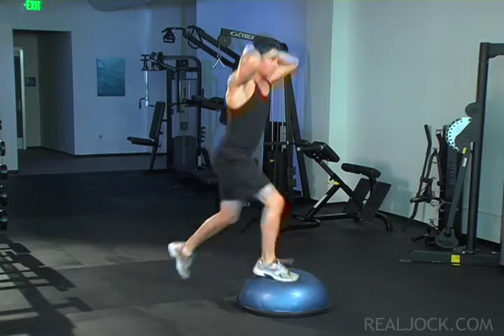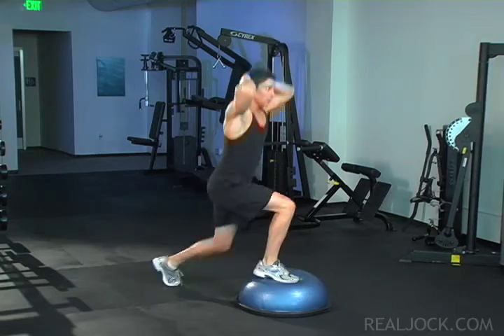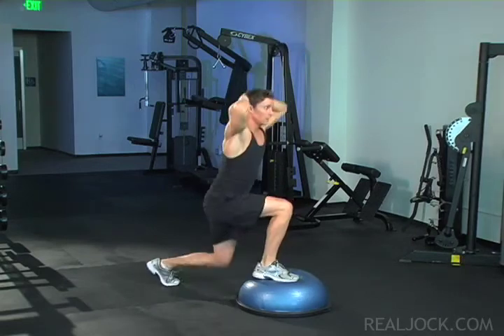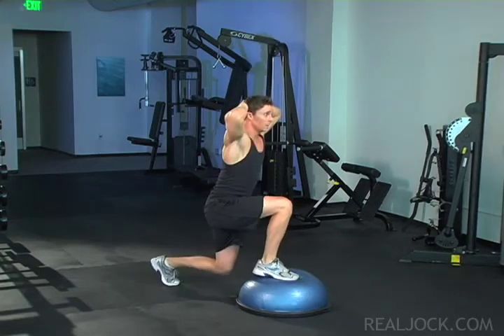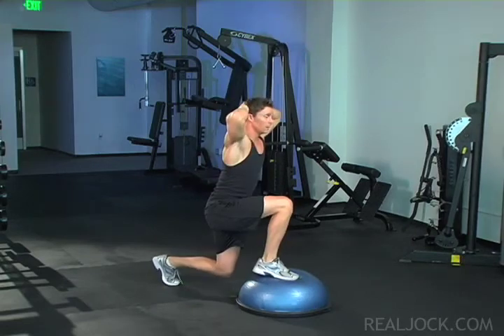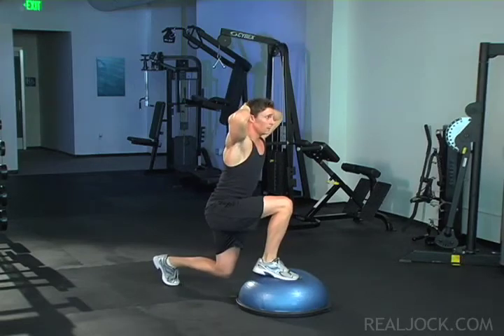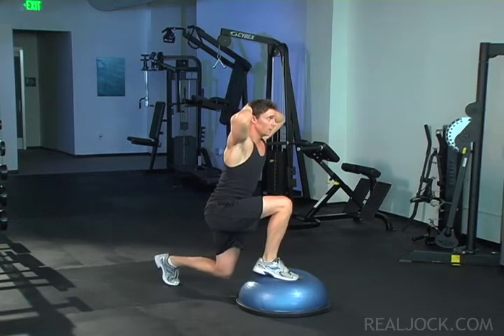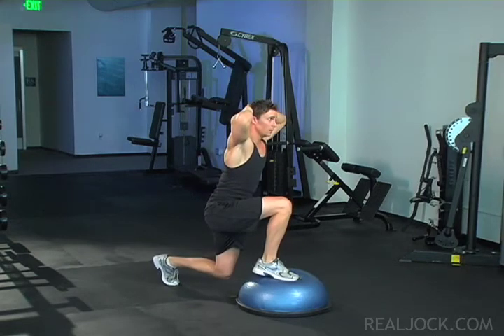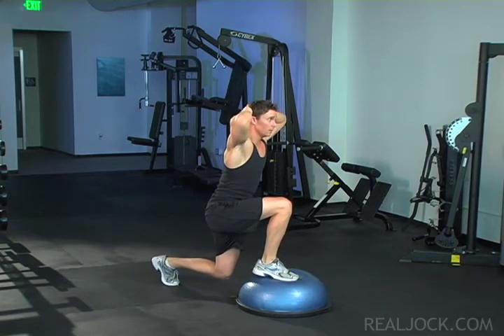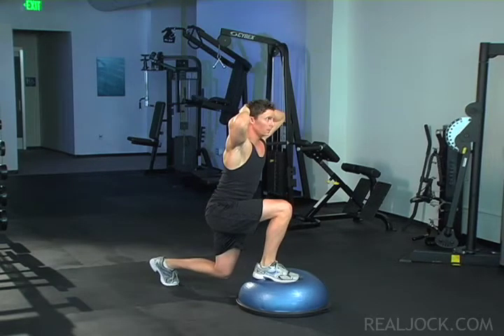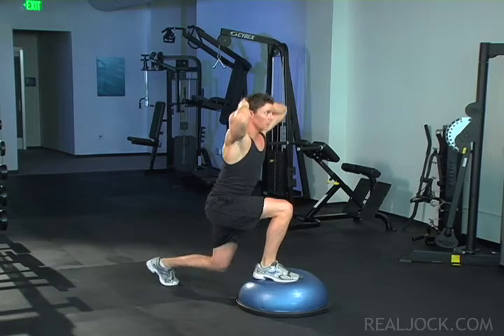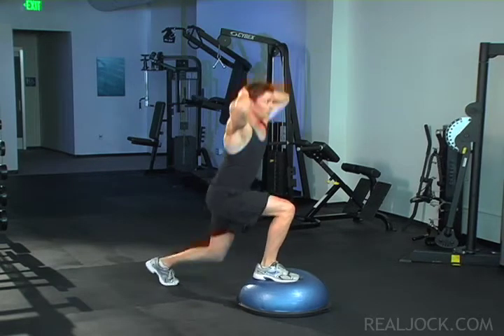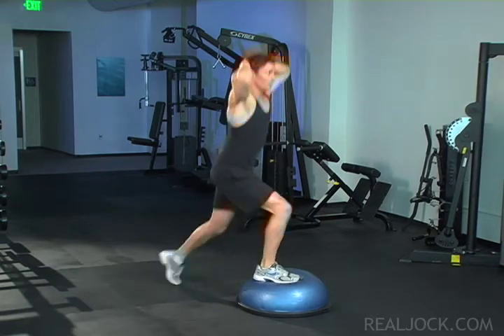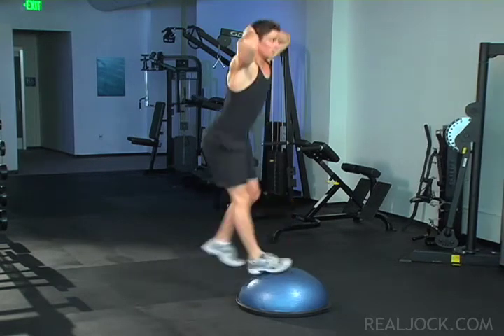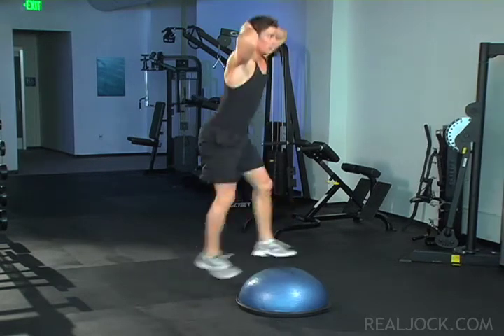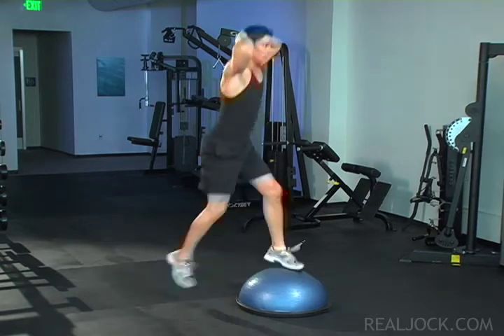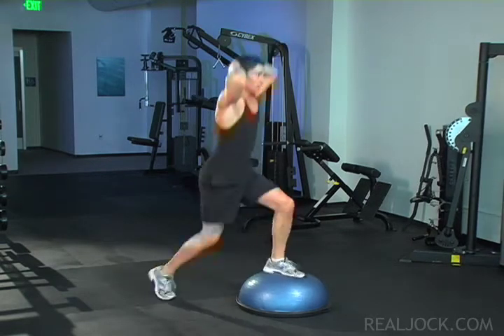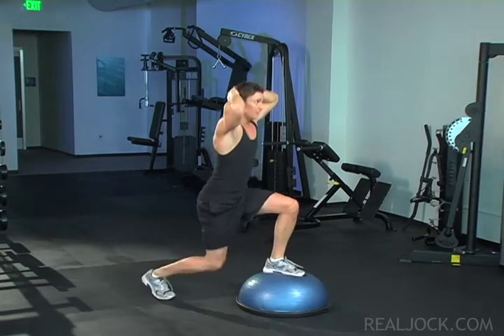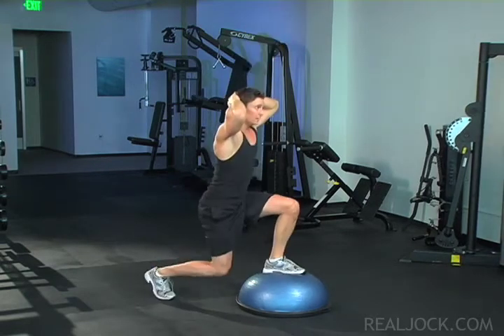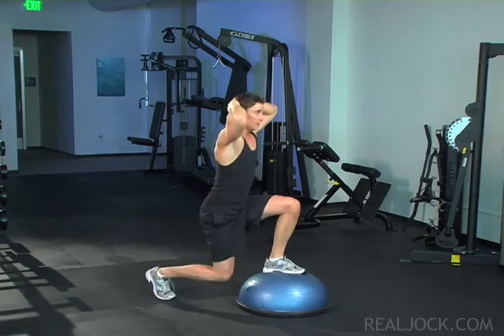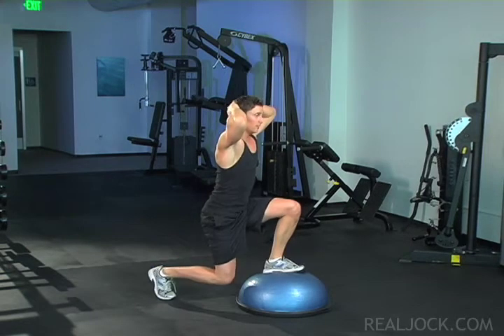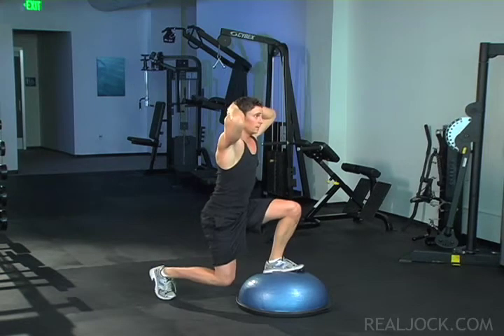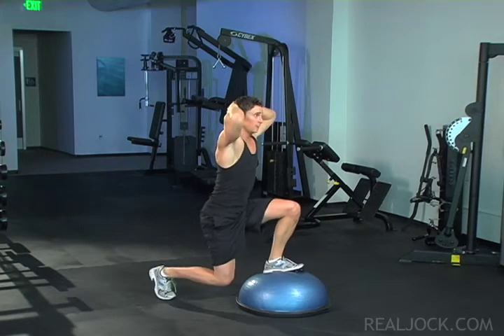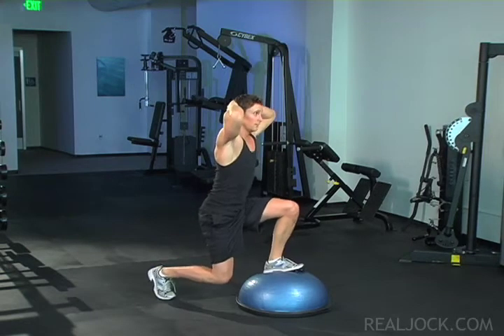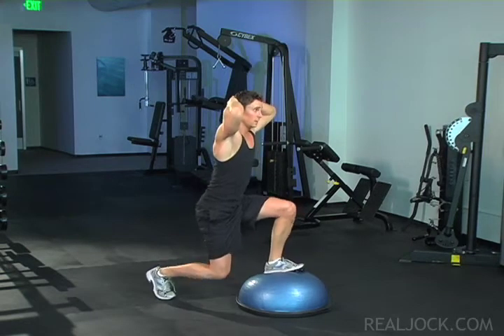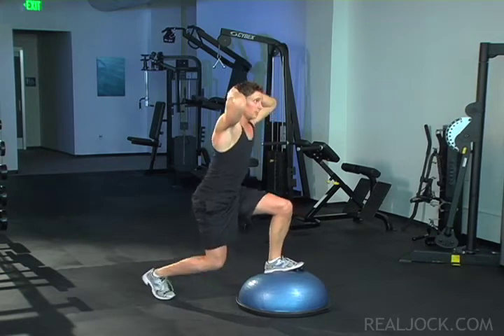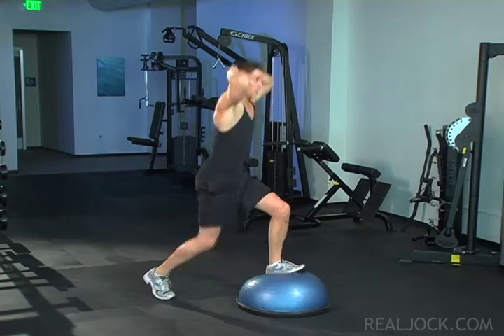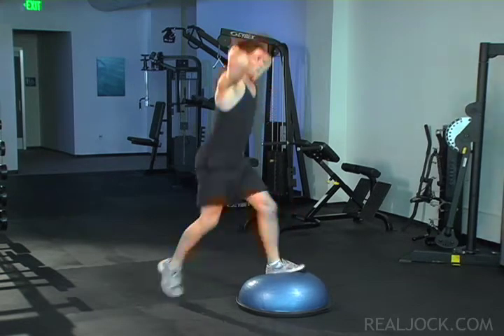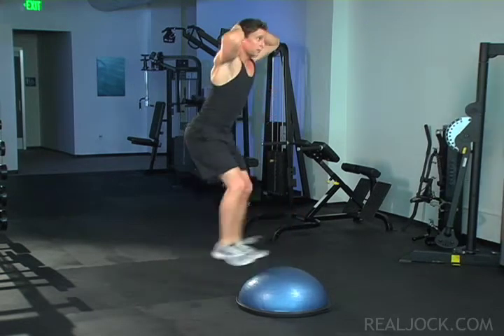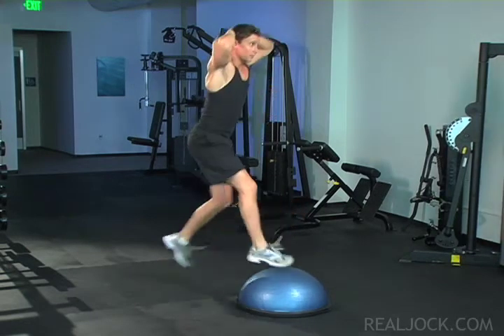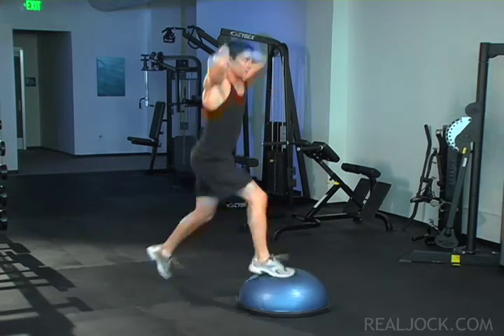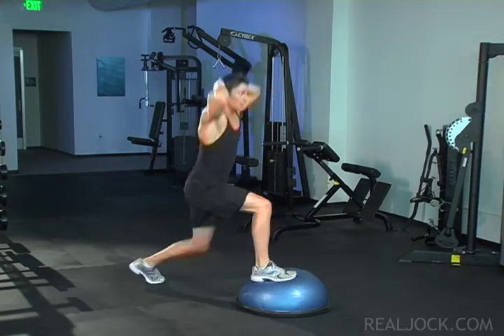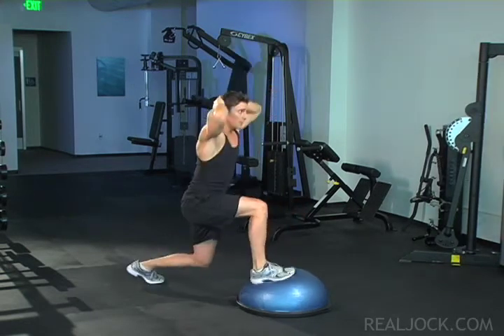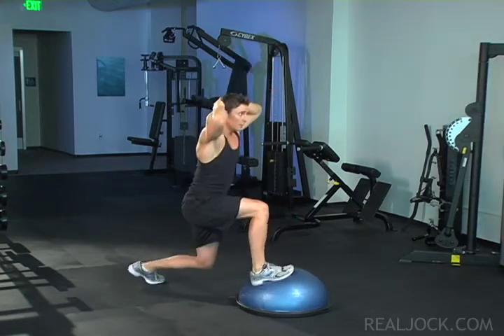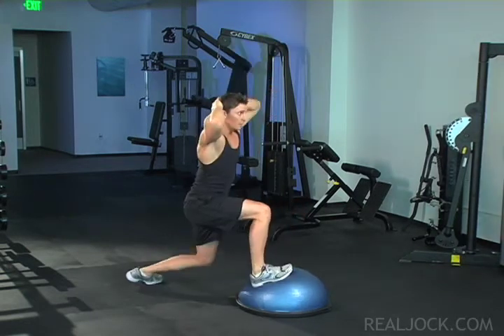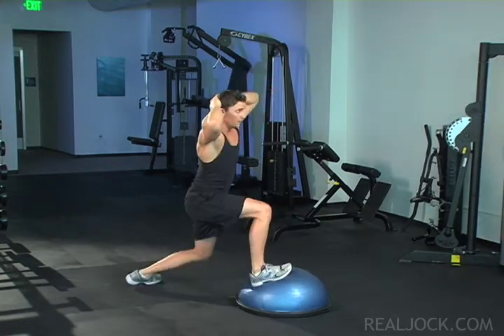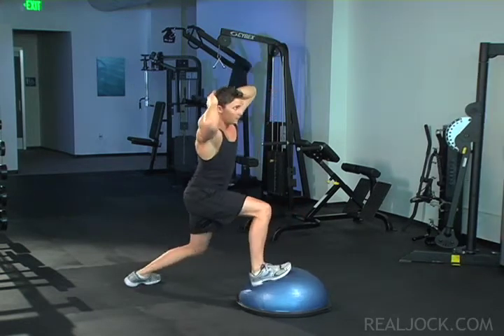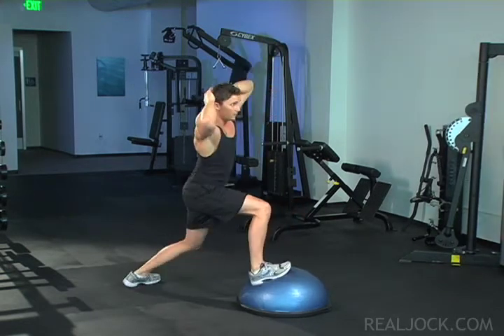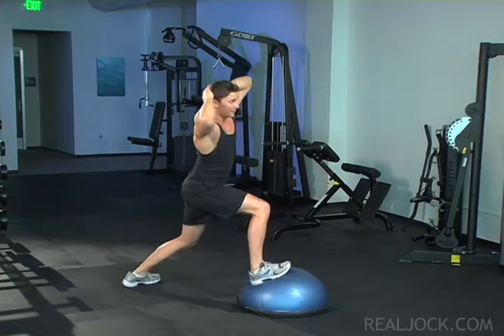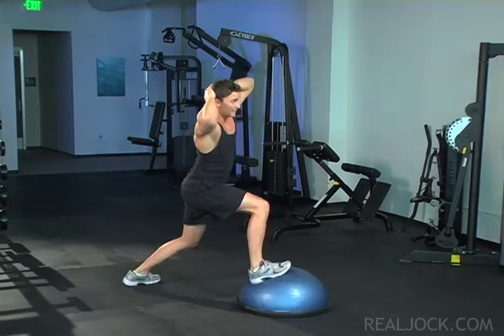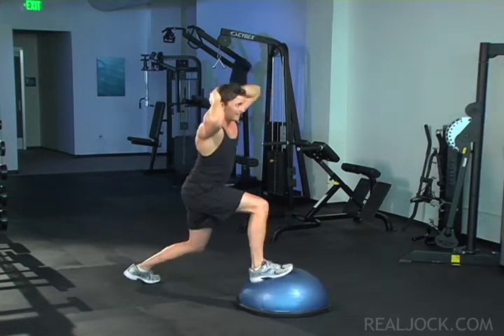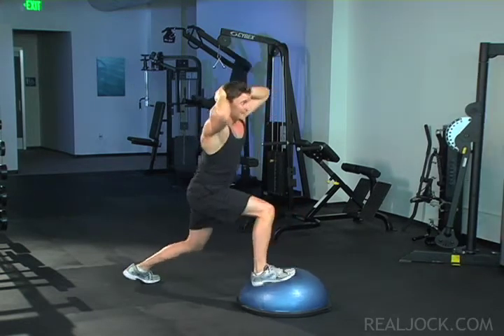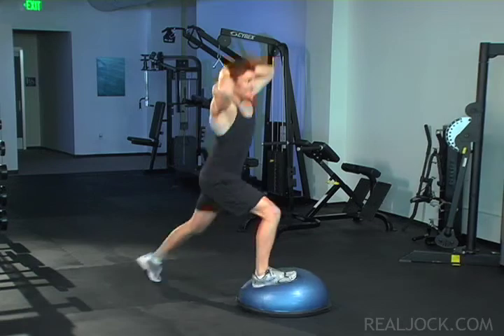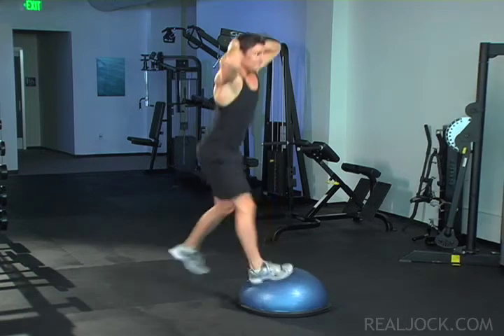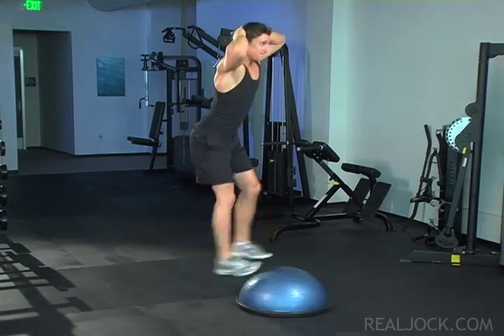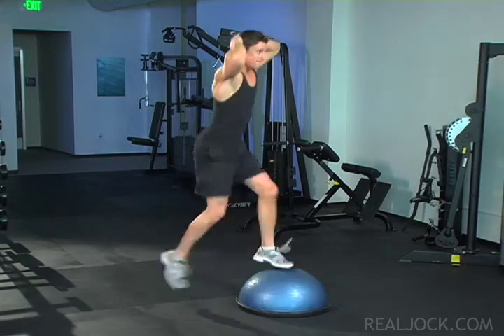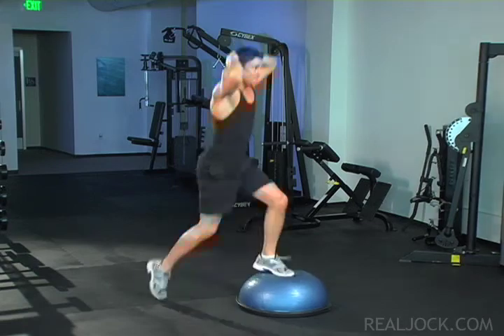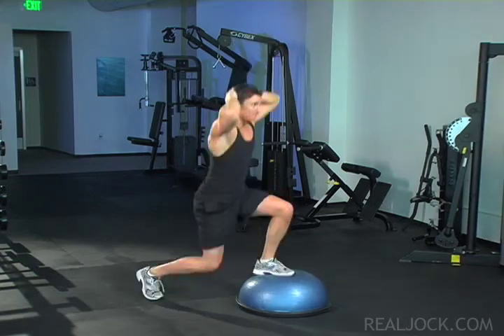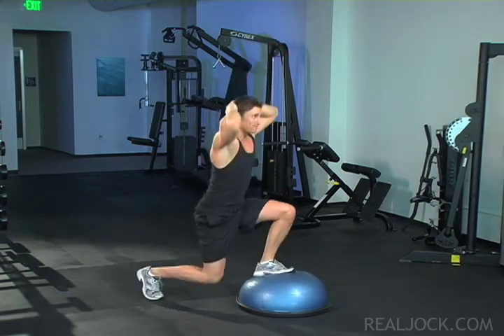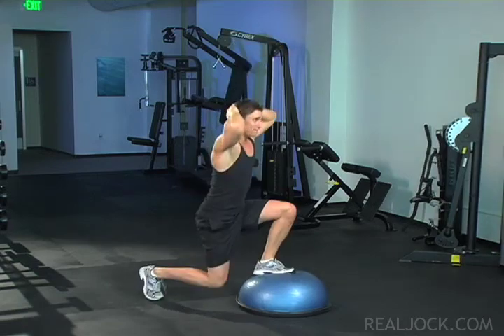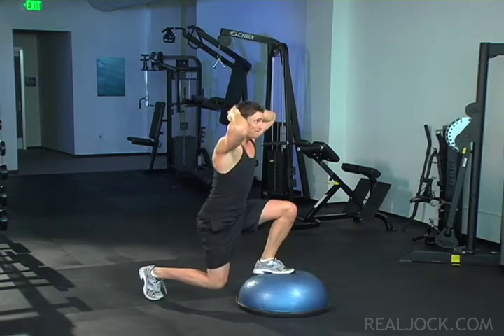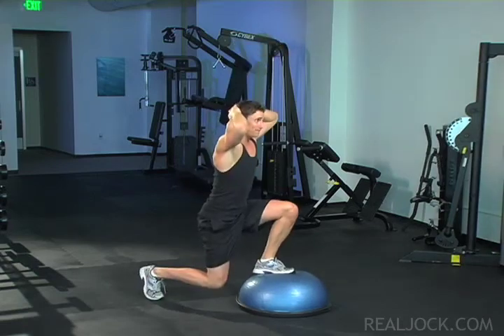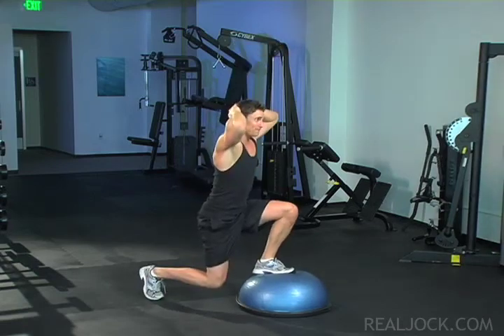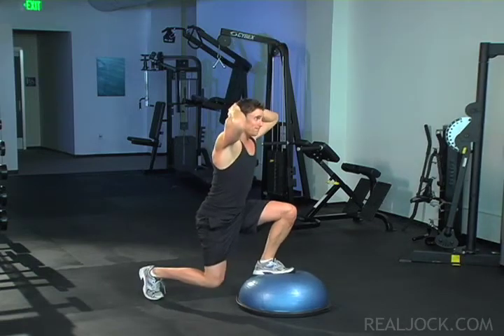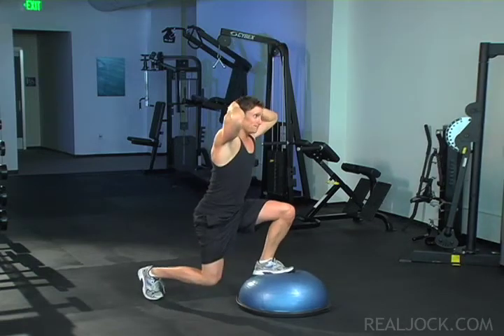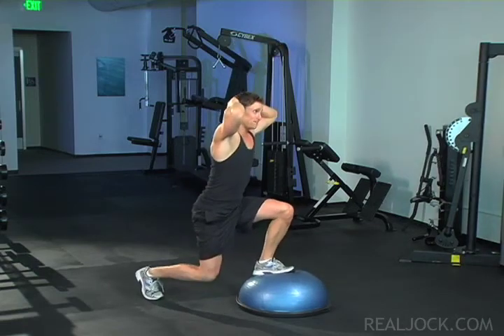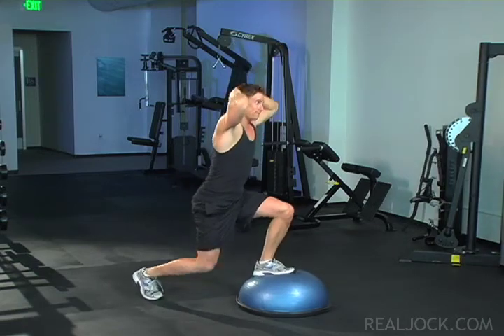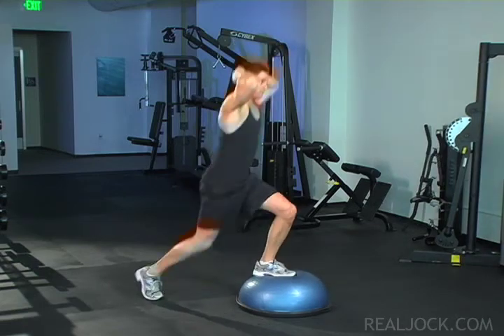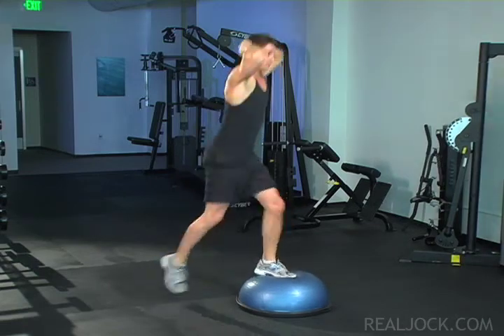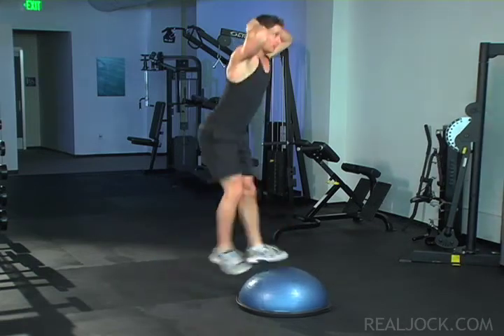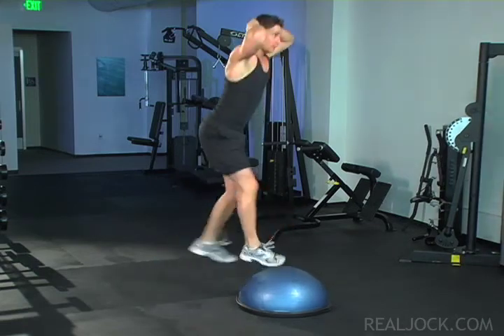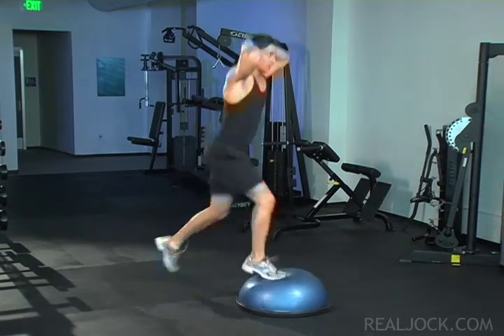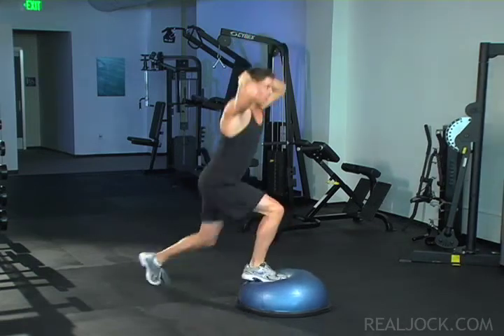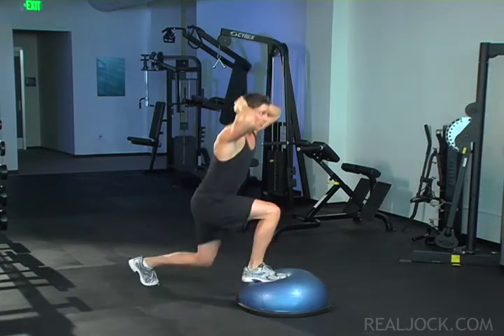At the bottom of the lunge, your front knee should come no further forward than your toes, and your back knee should be close to but not actually touching the floor.